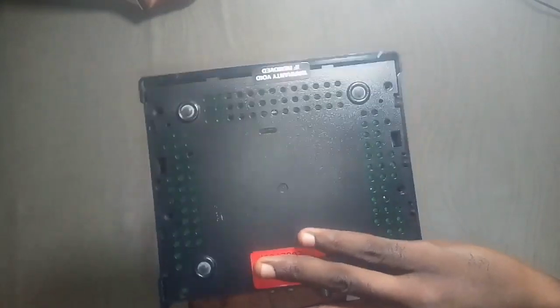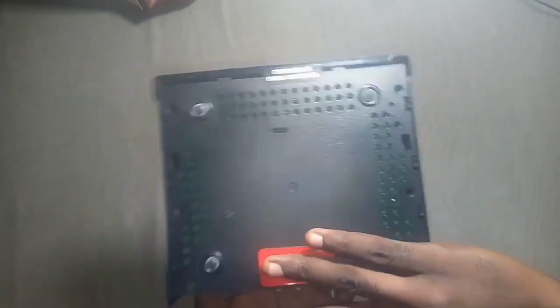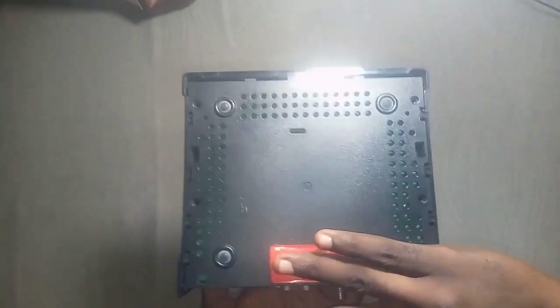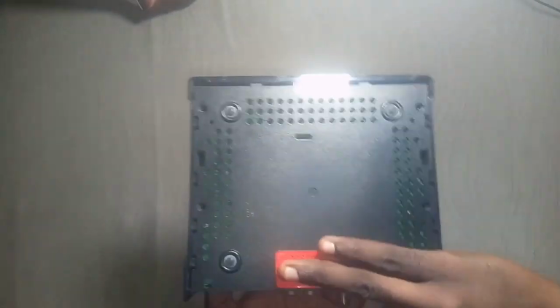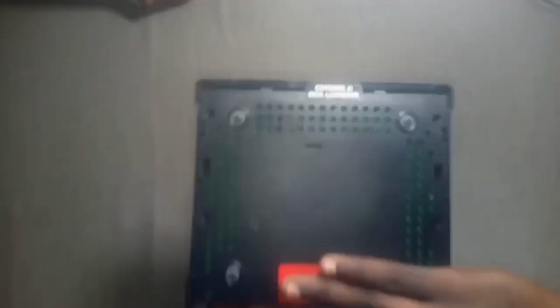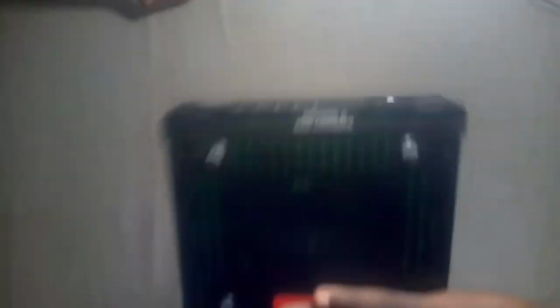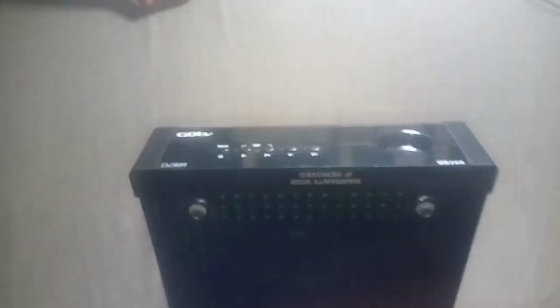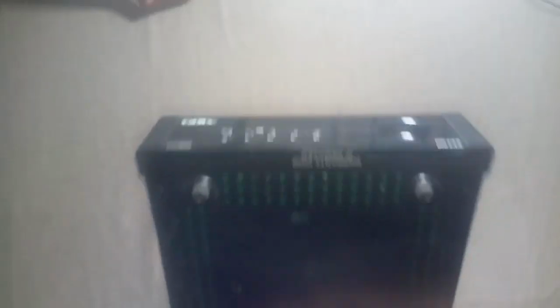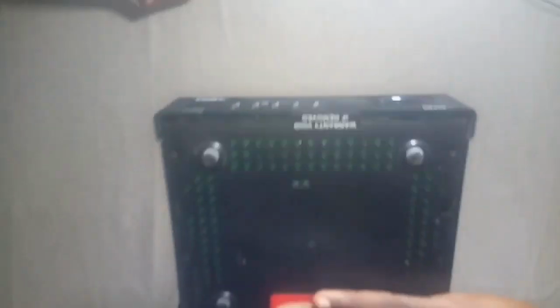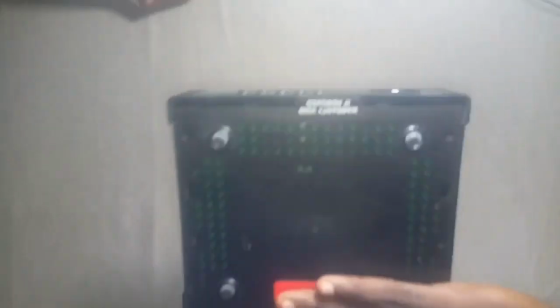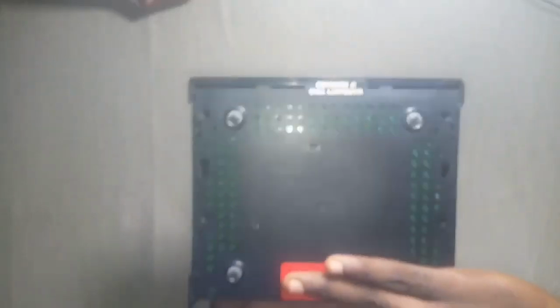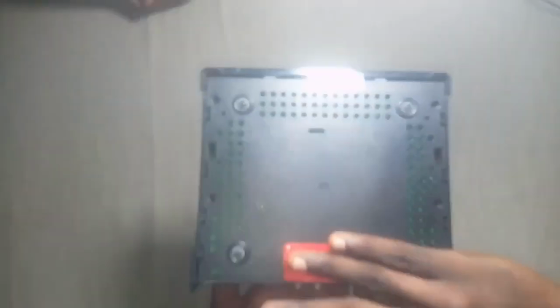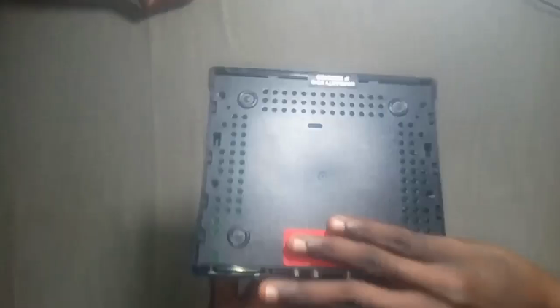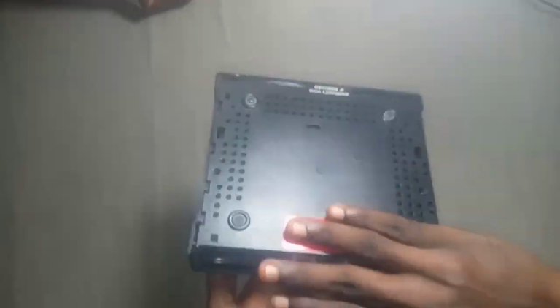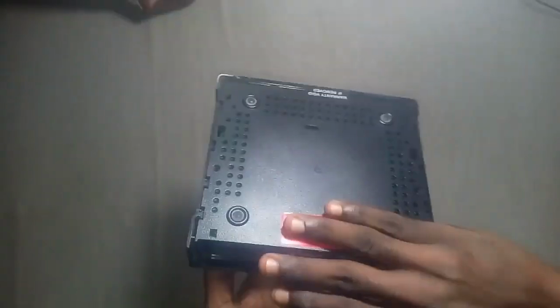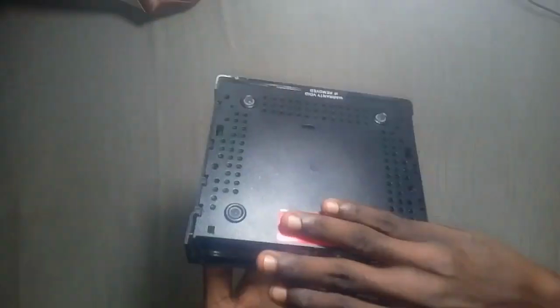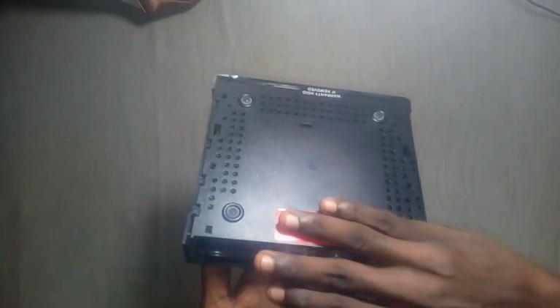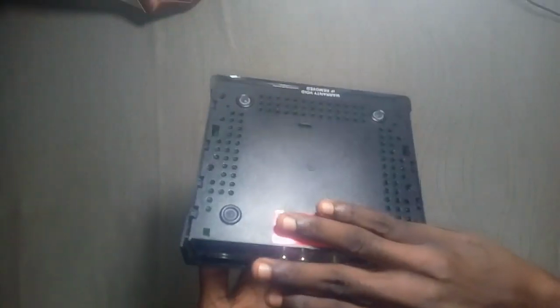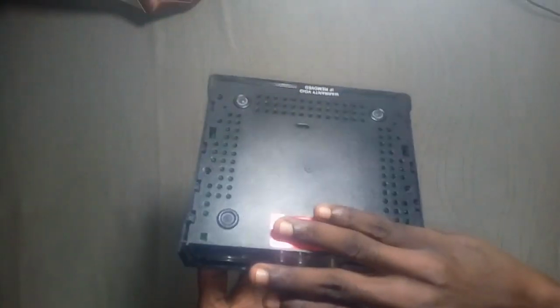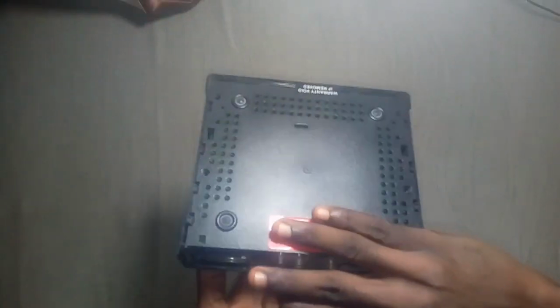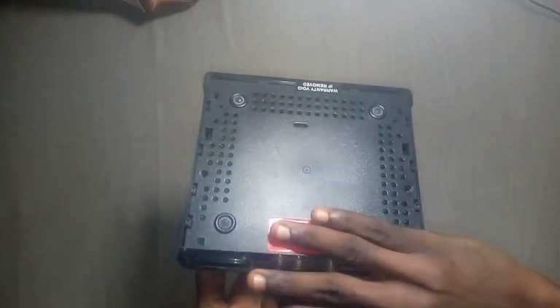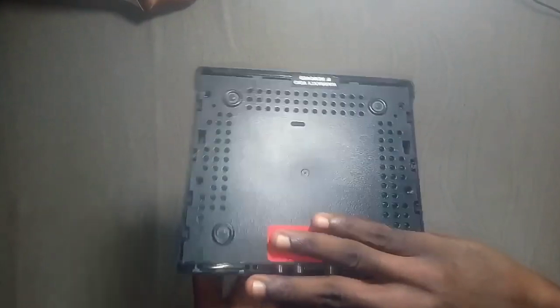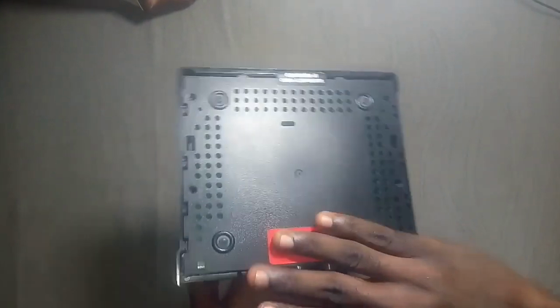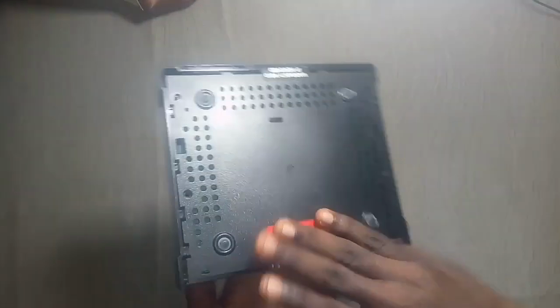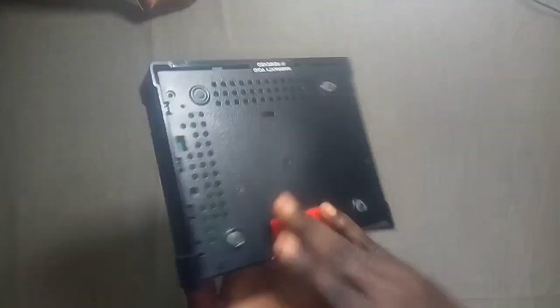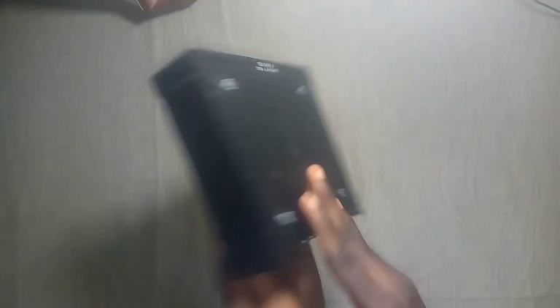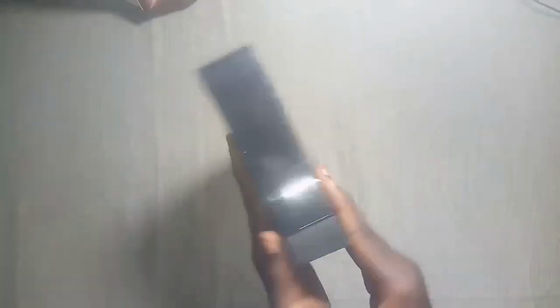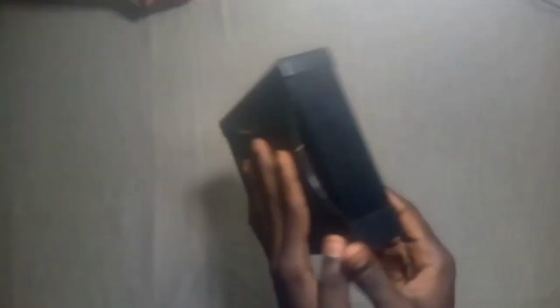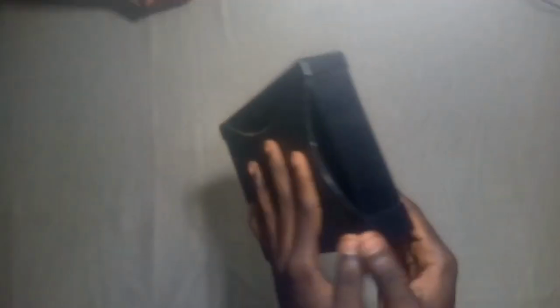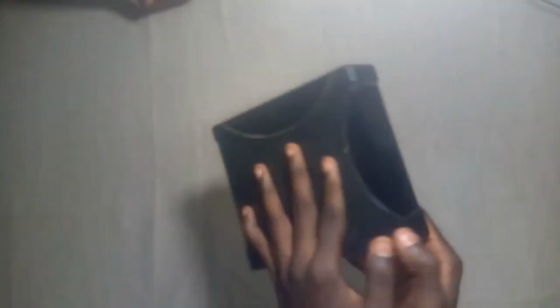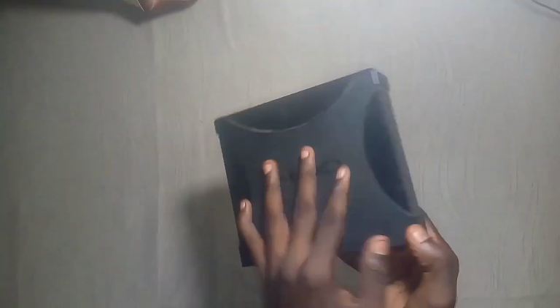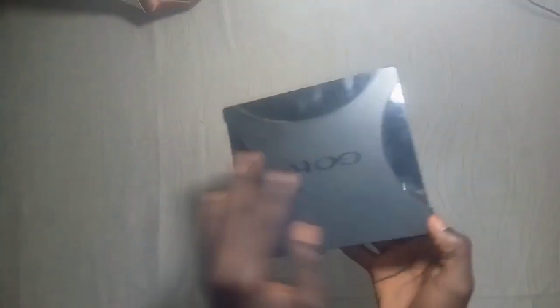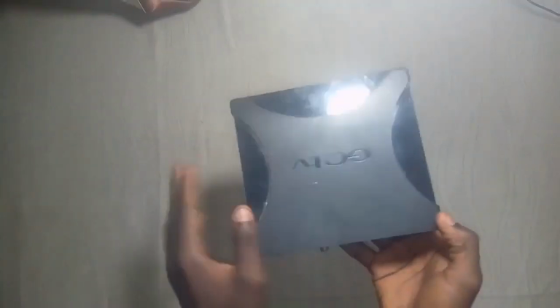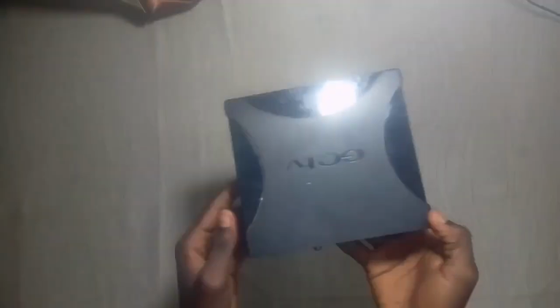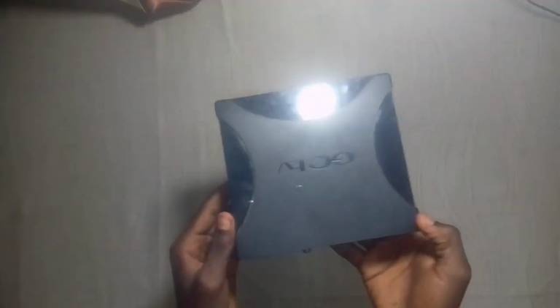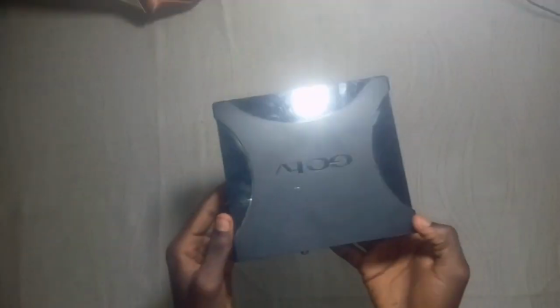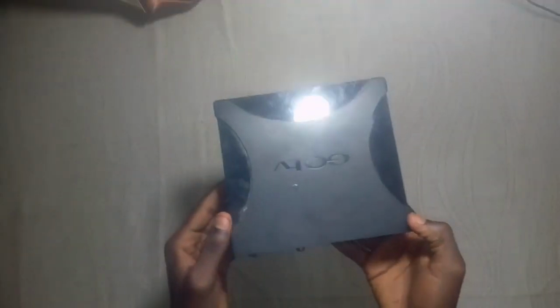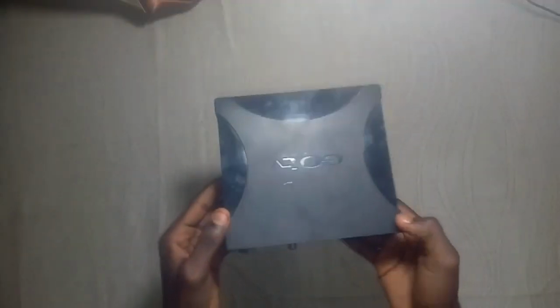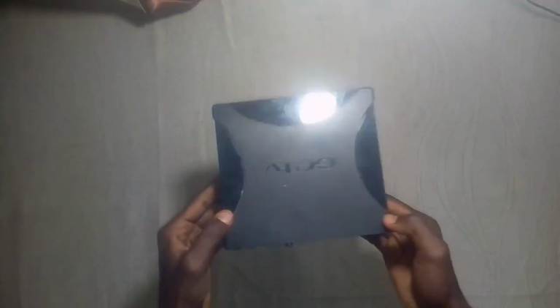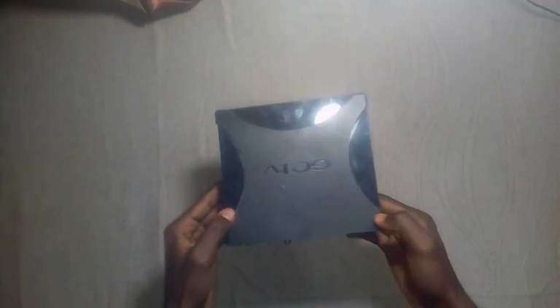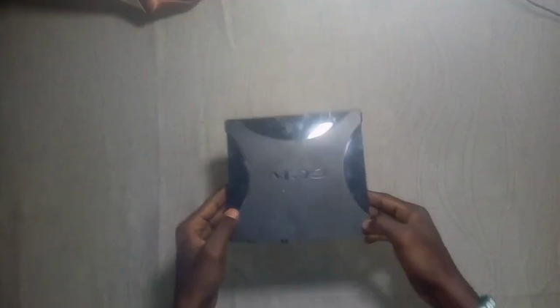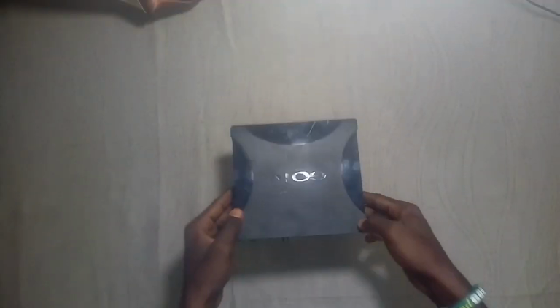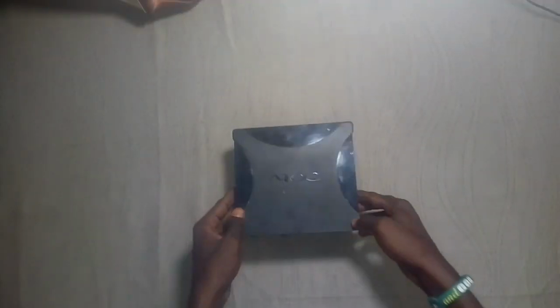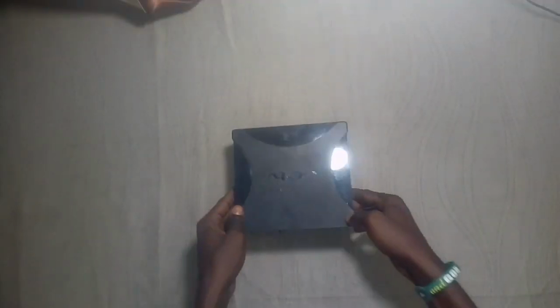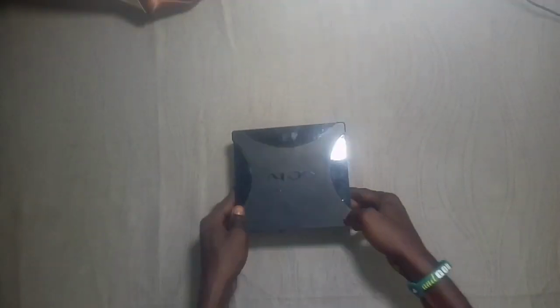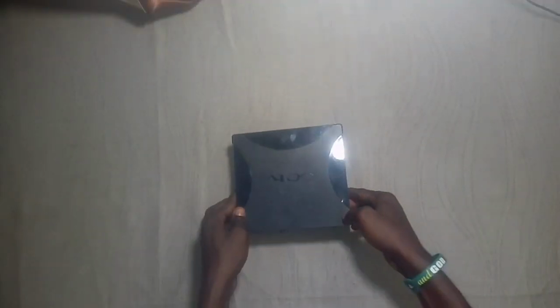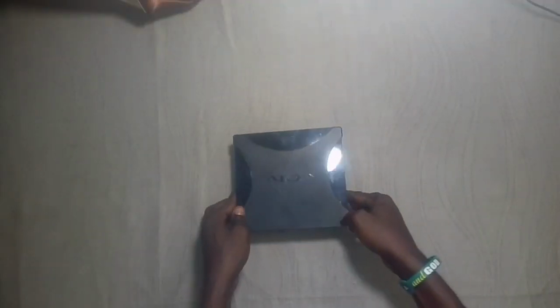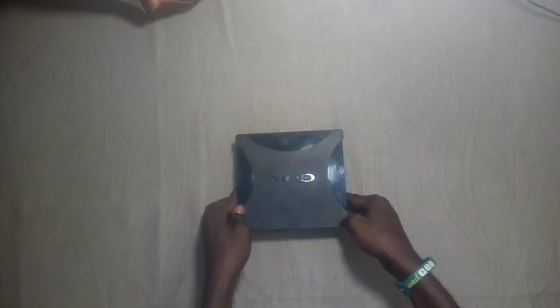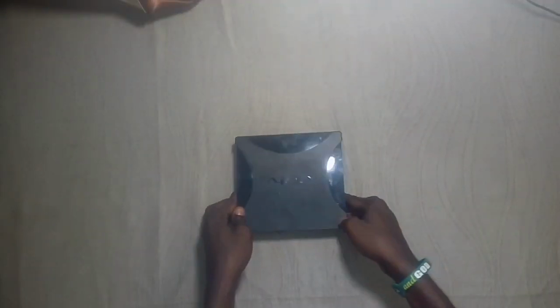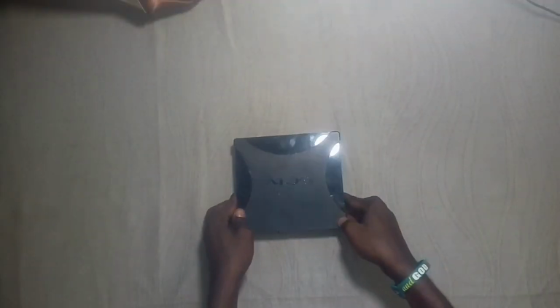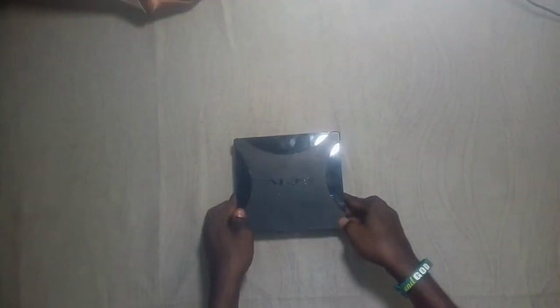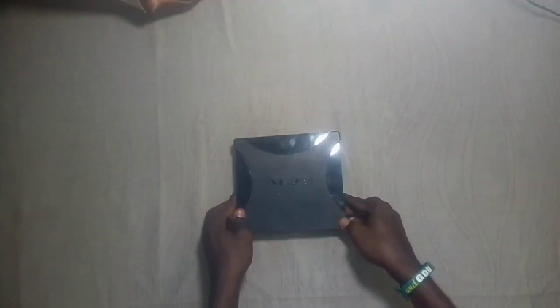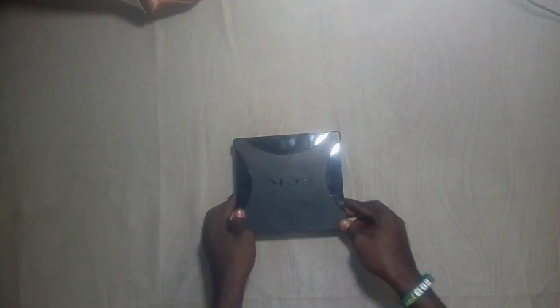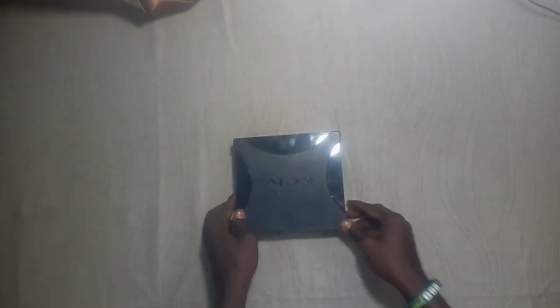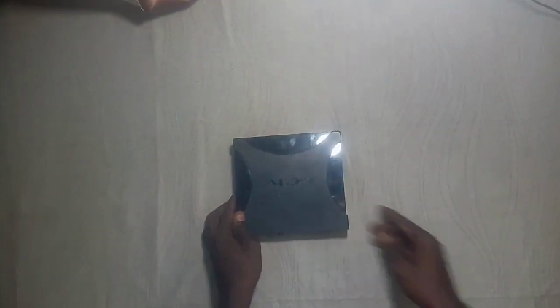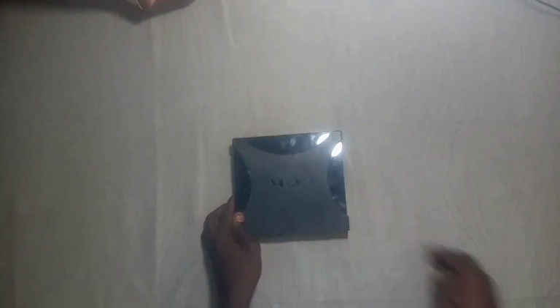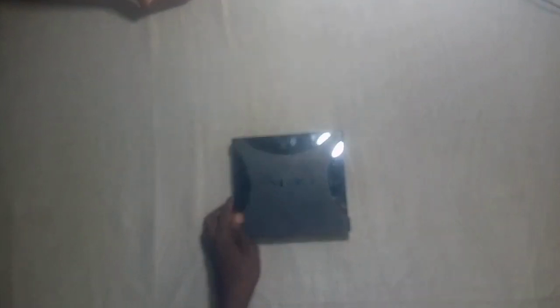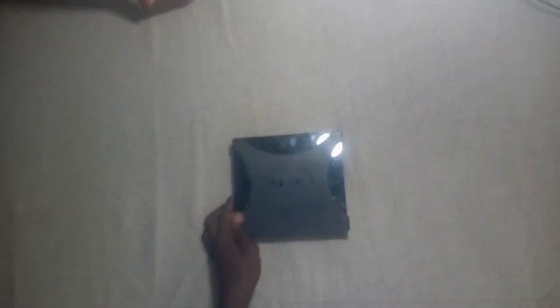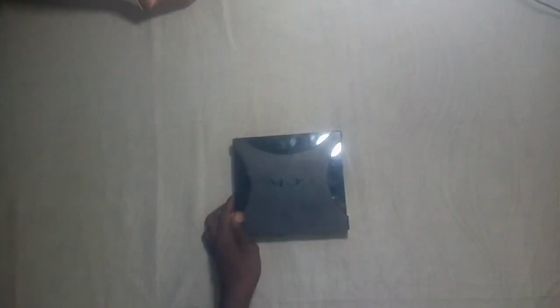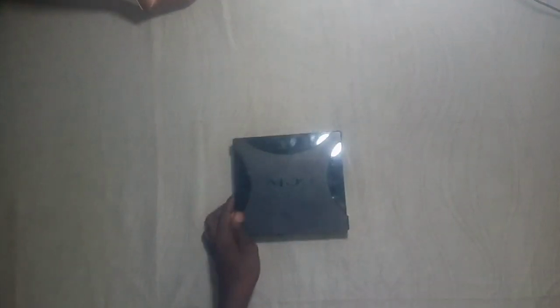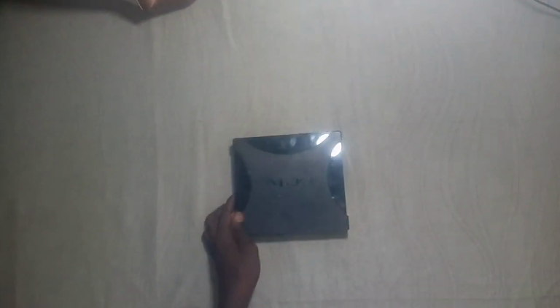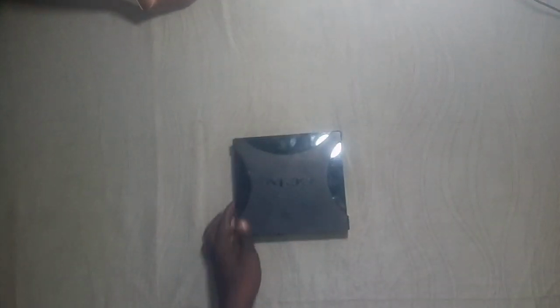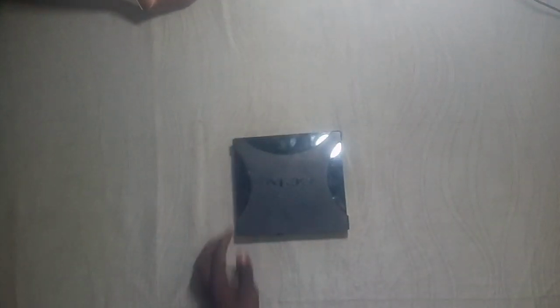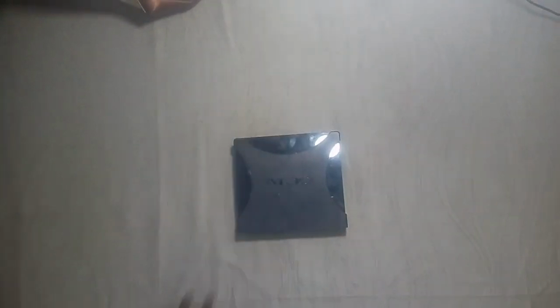This is the bottom part of the decoder which there is nothing. This is the top part, as we all know, with the GoTV logo.